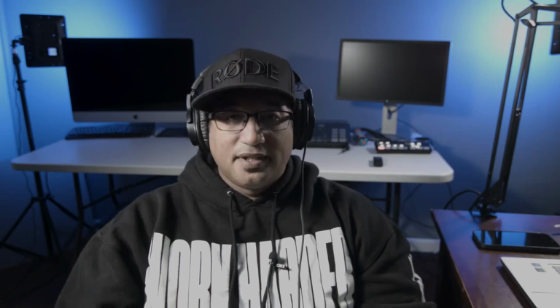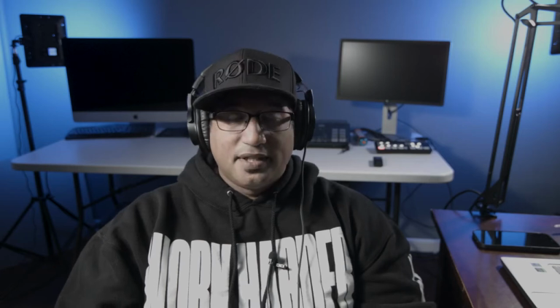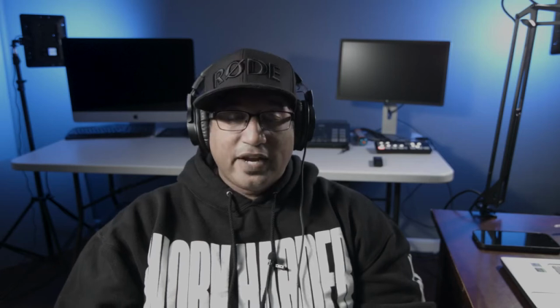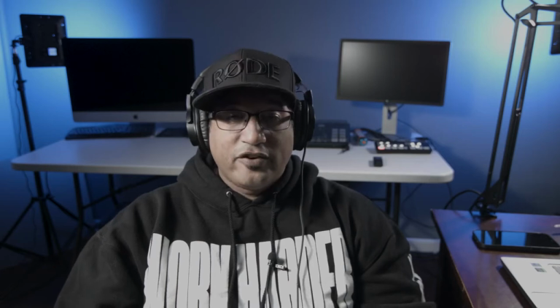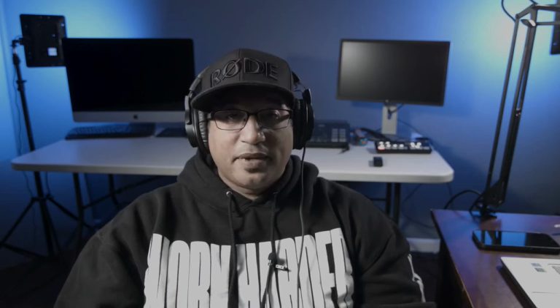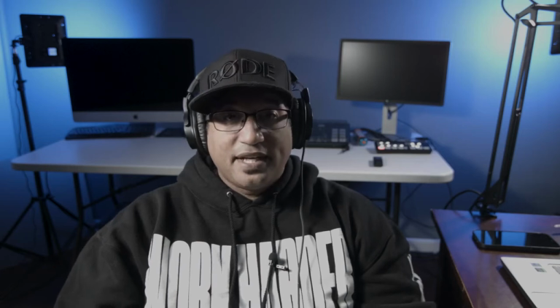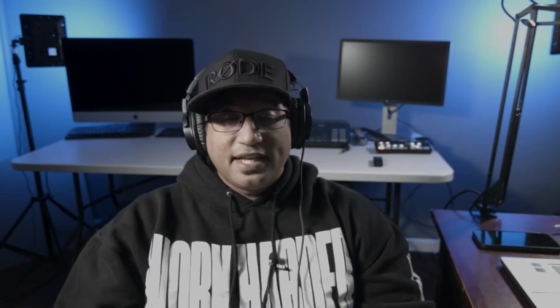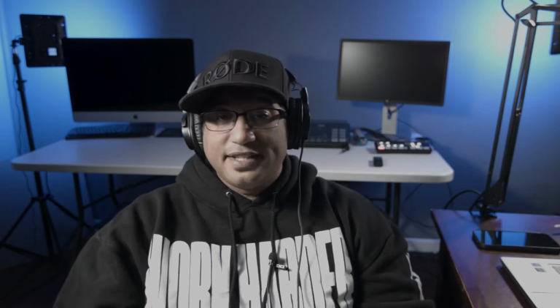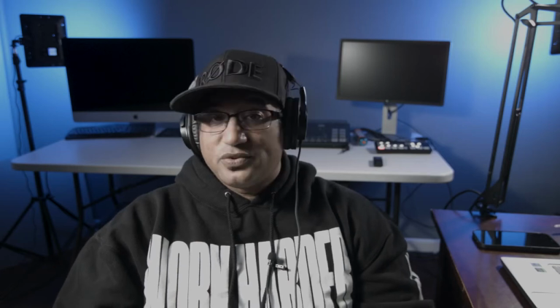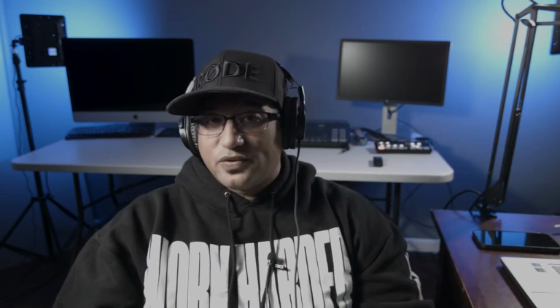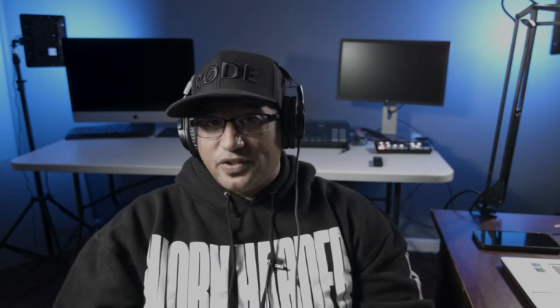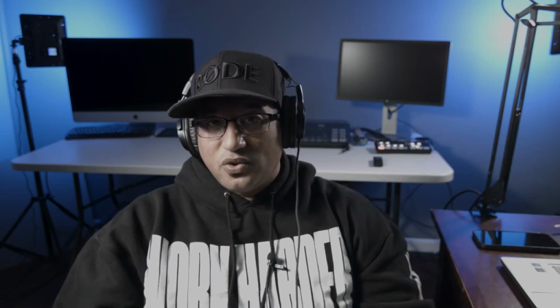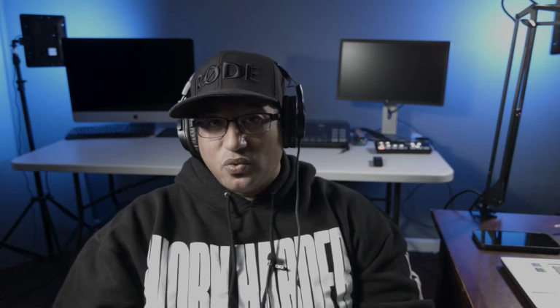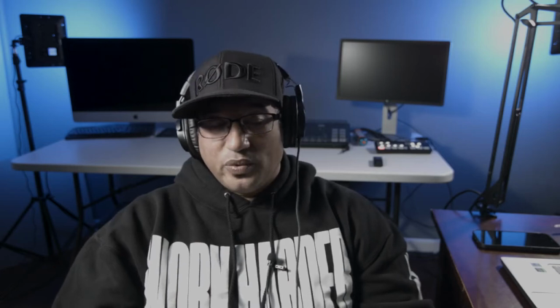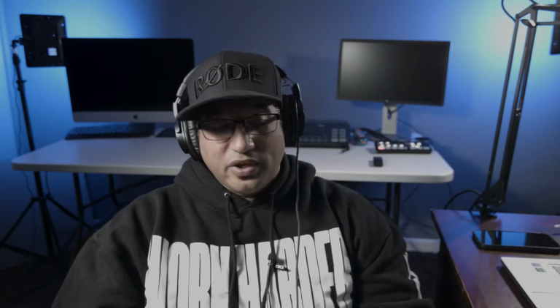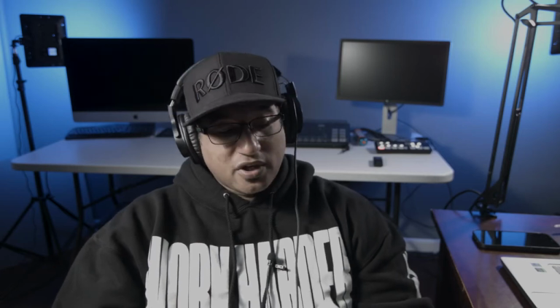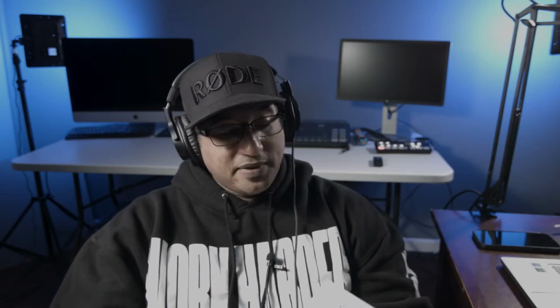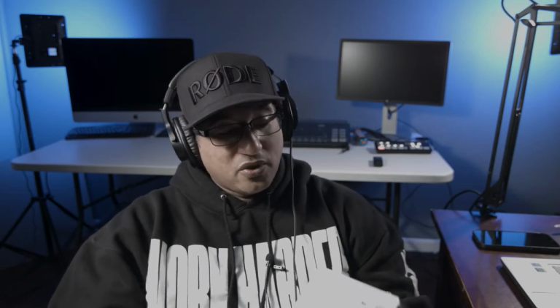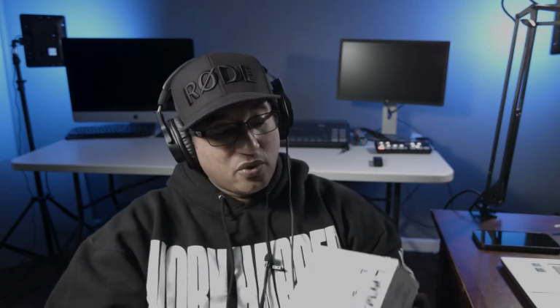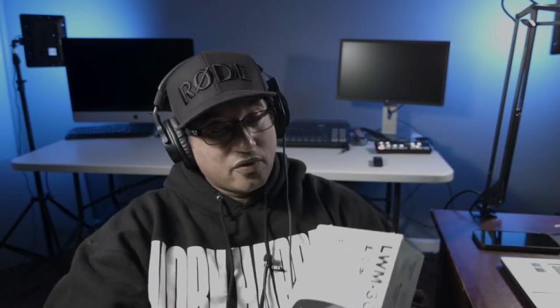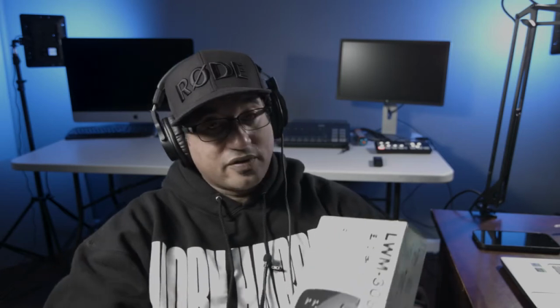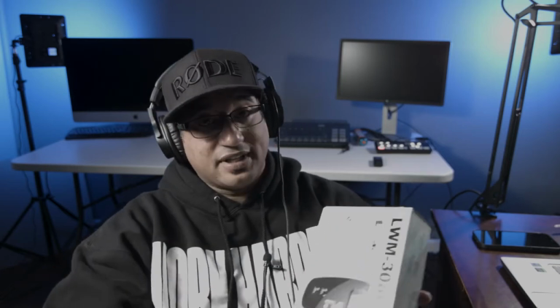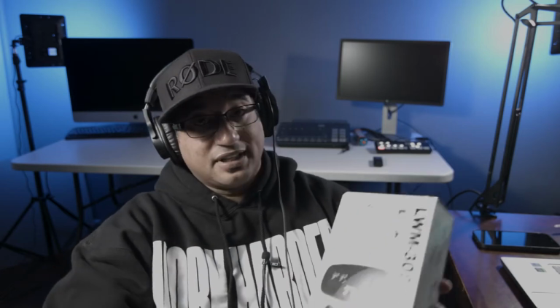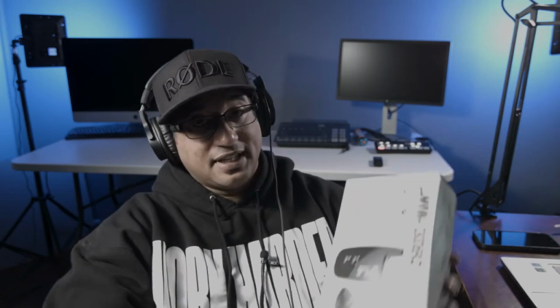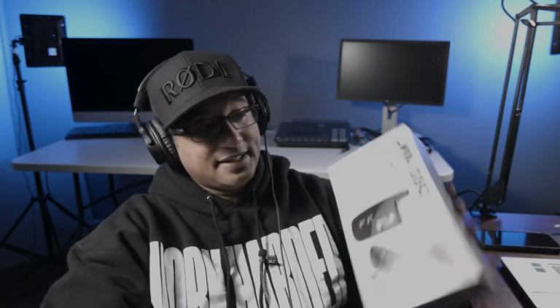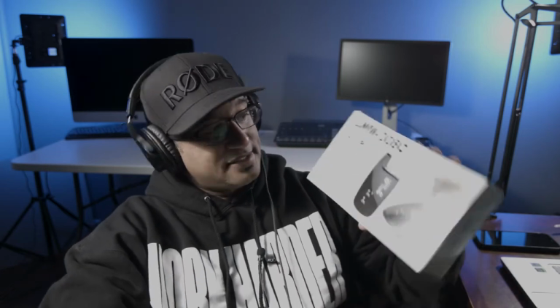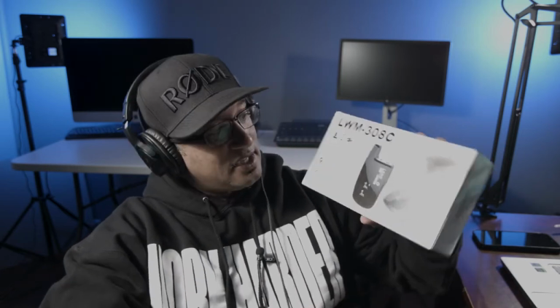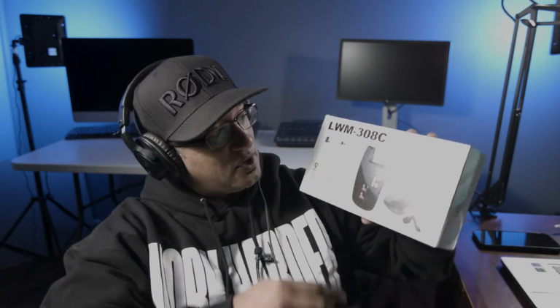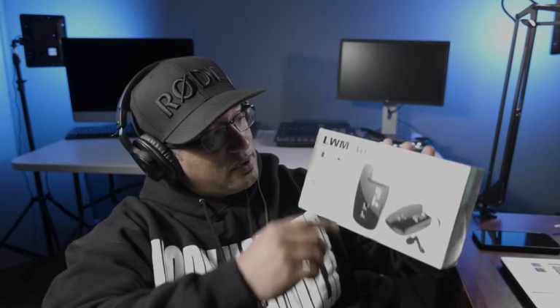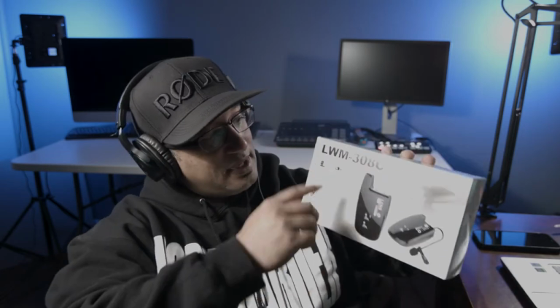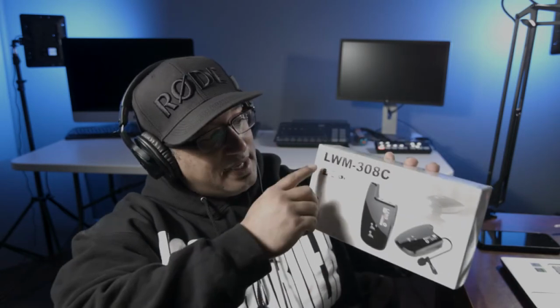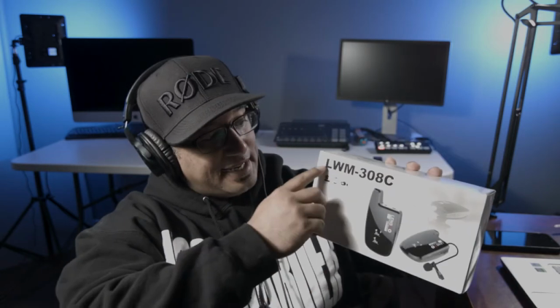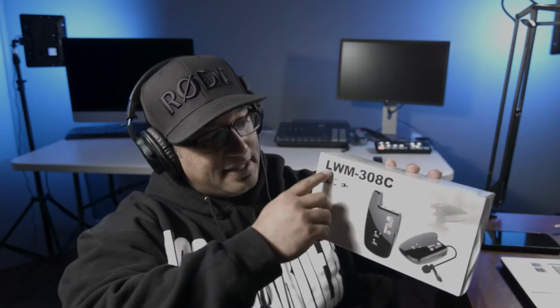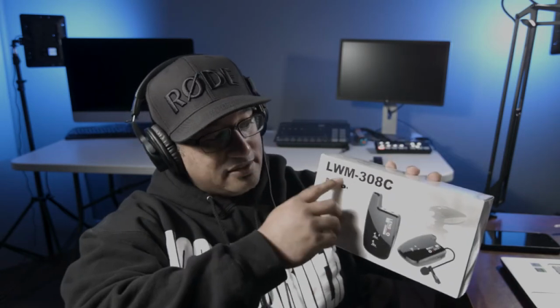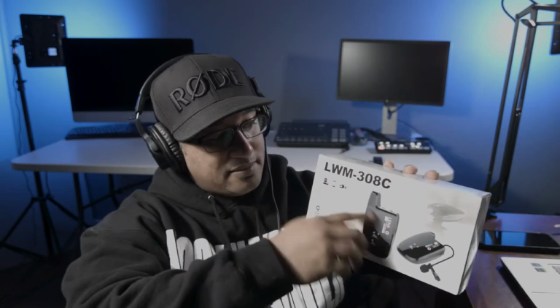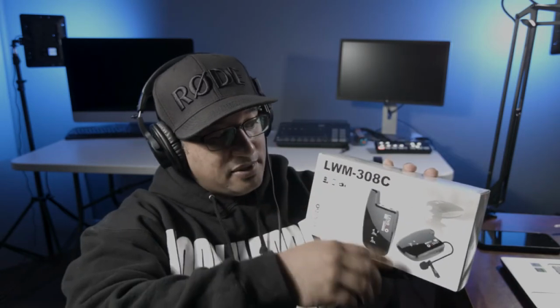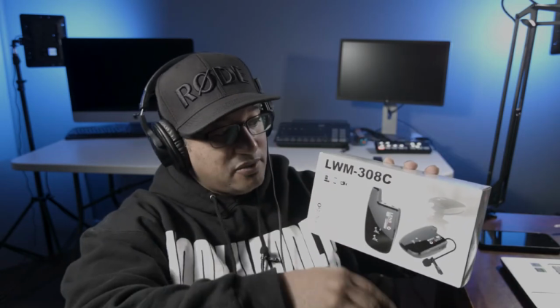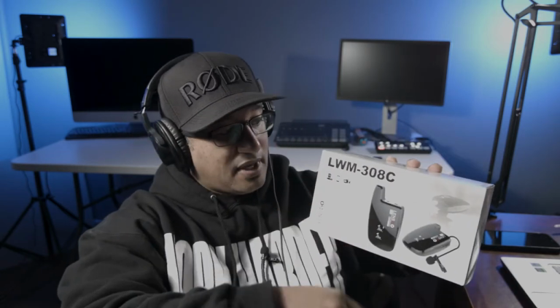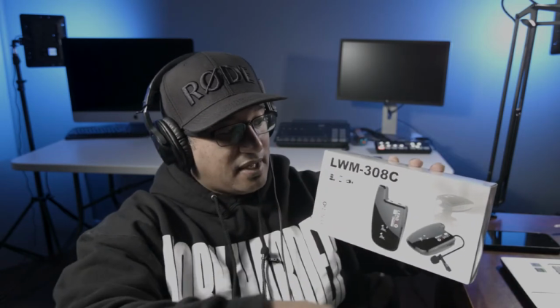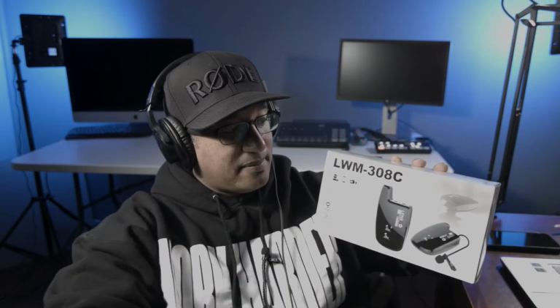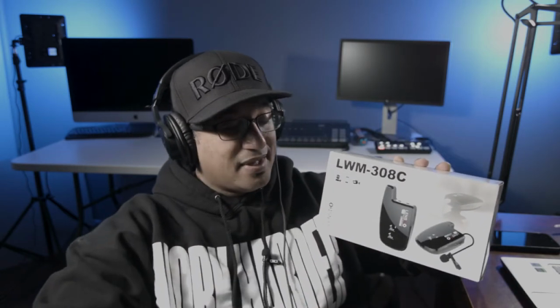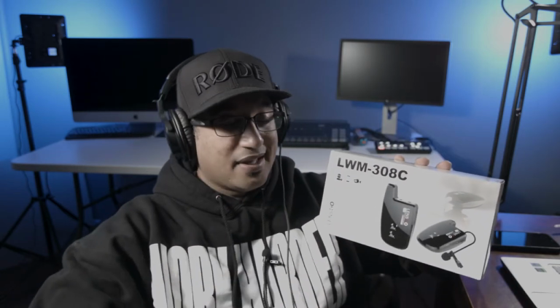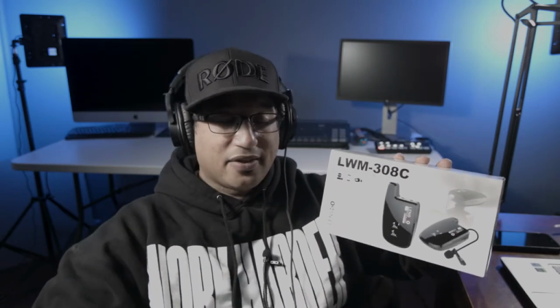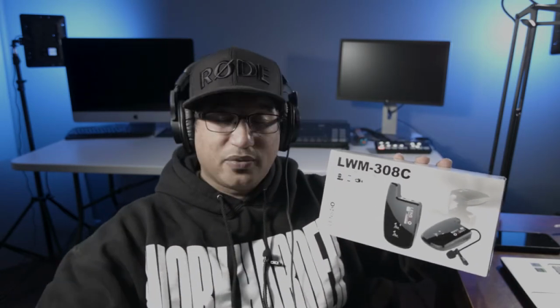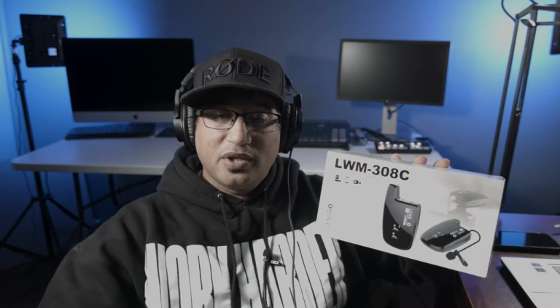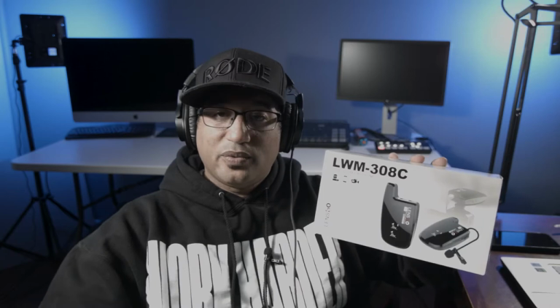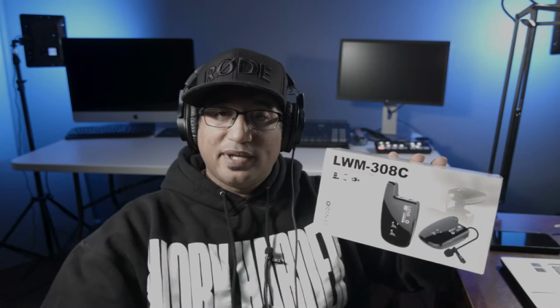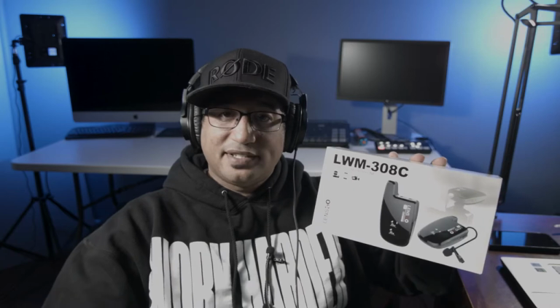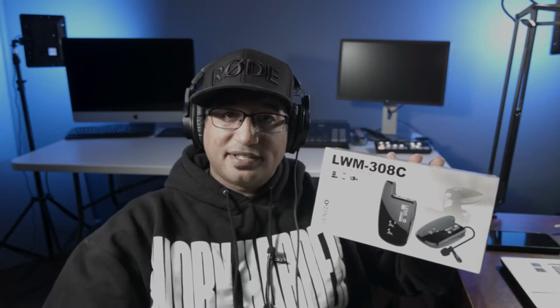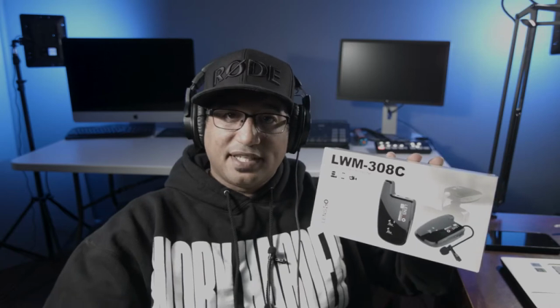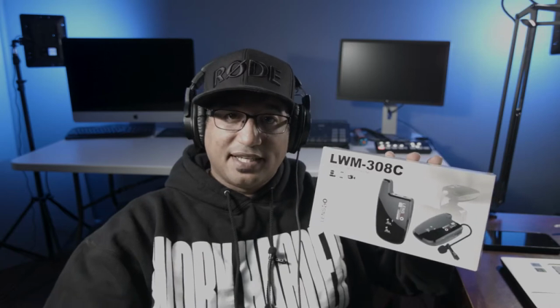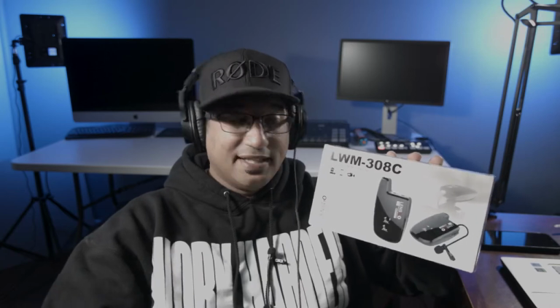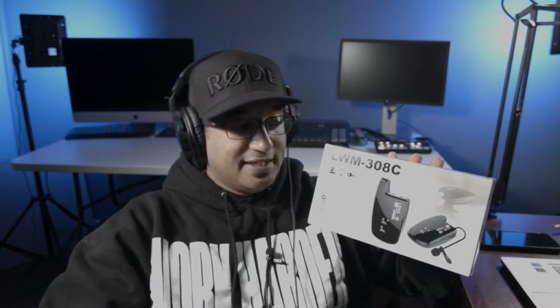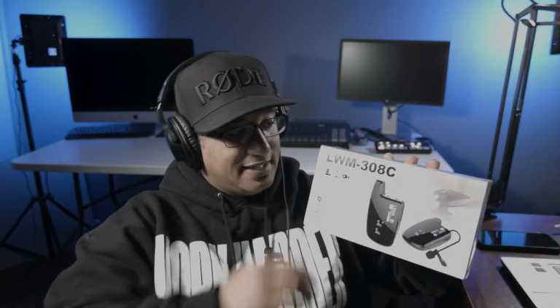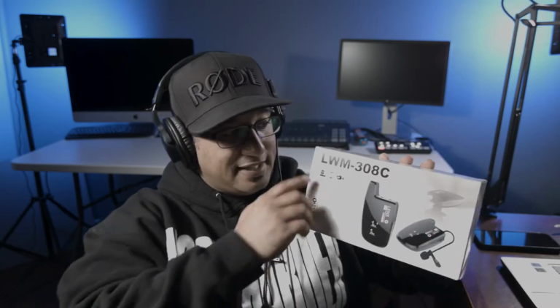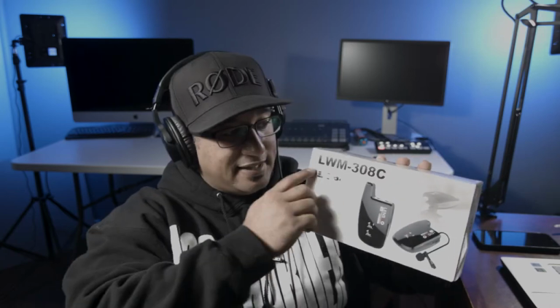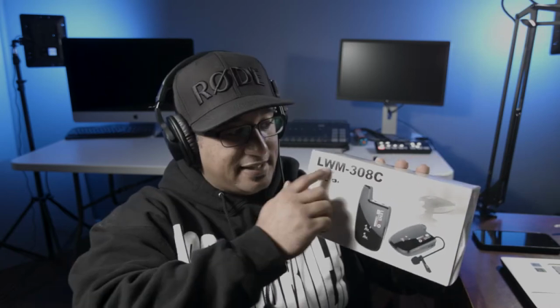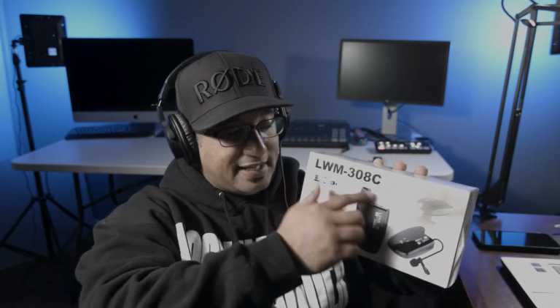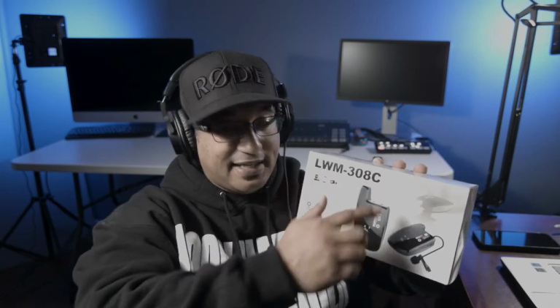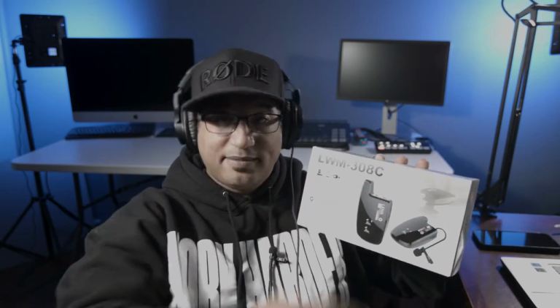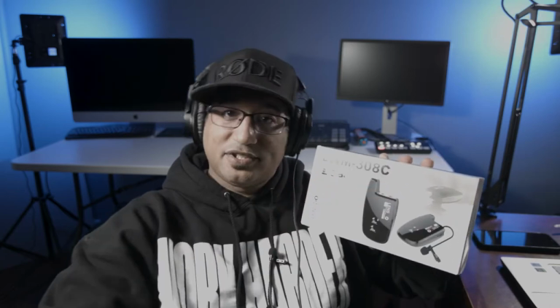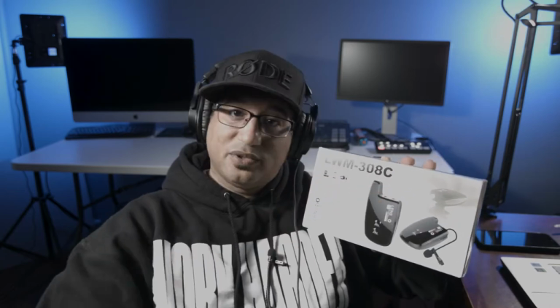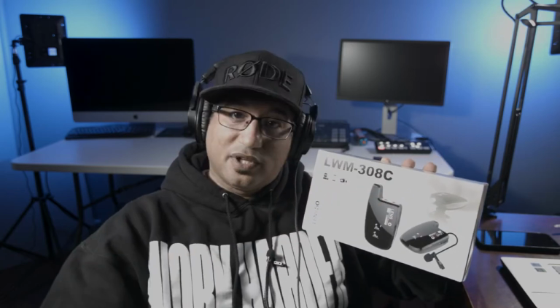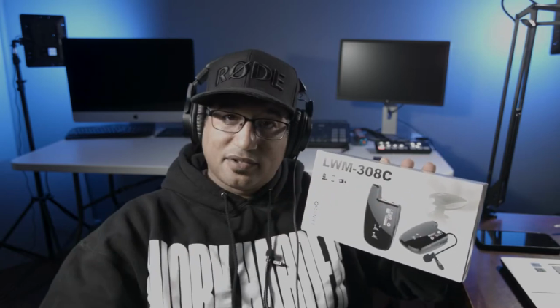Hey everybody, in this review we are going to be going over the Lensgo LWM-308C. That name is too long.